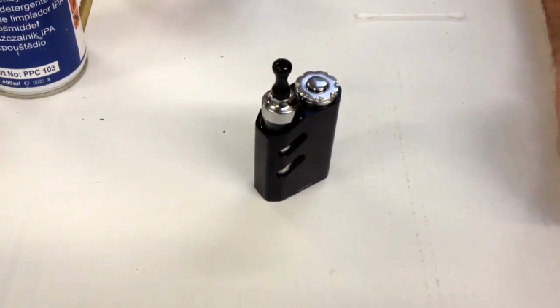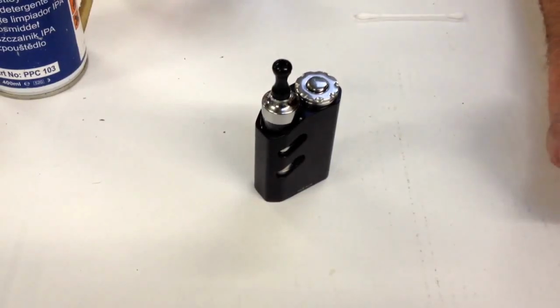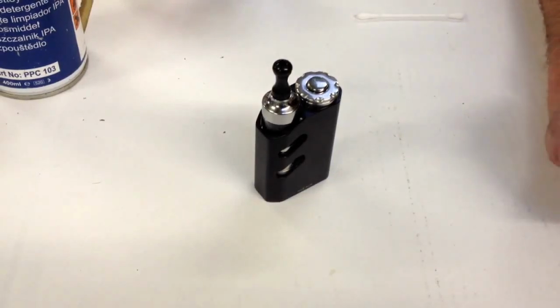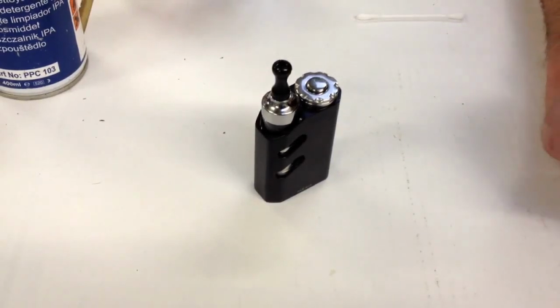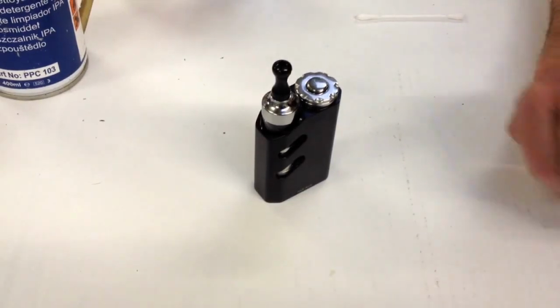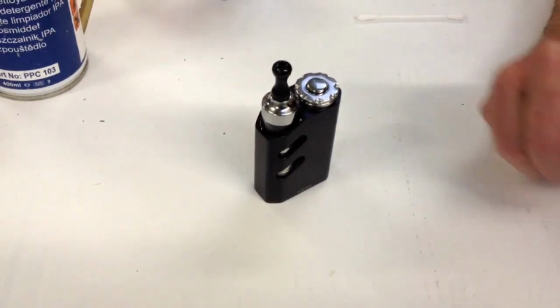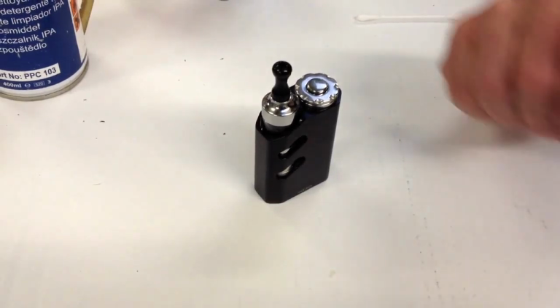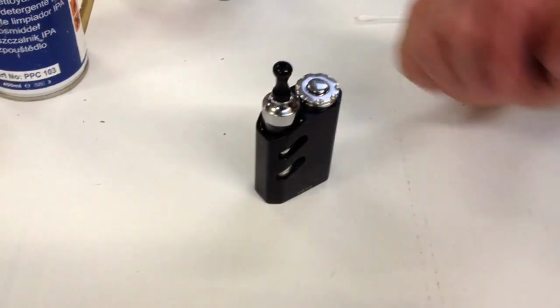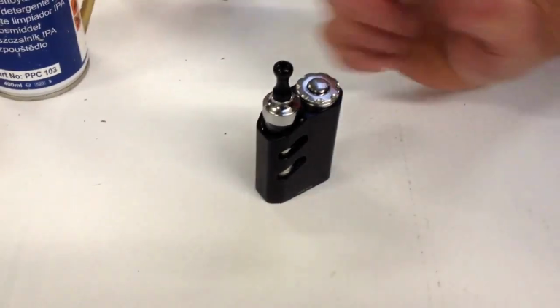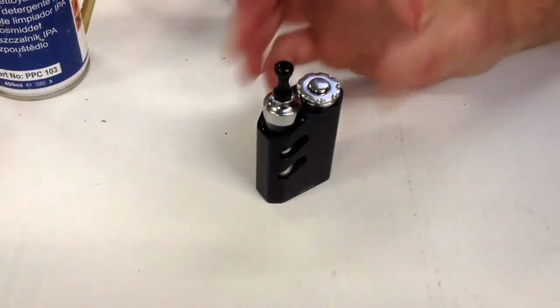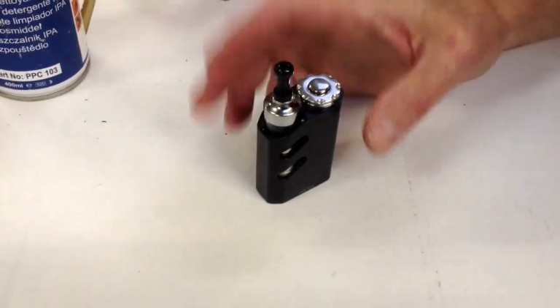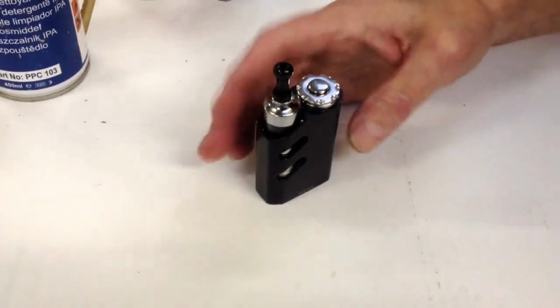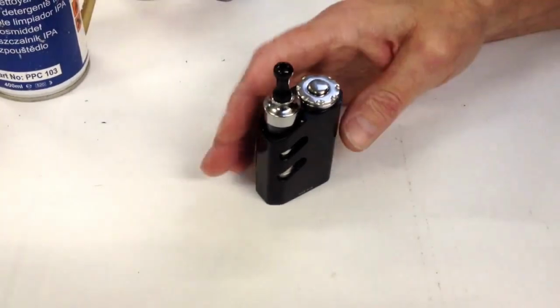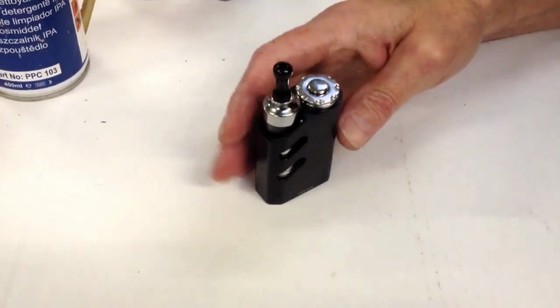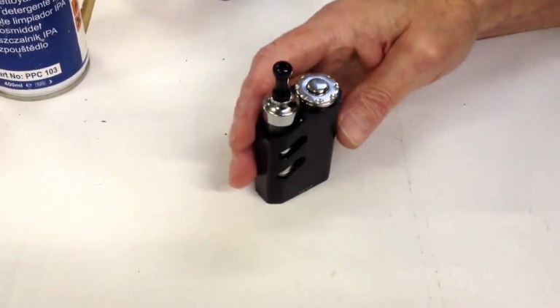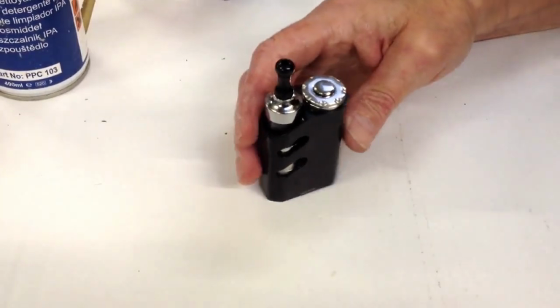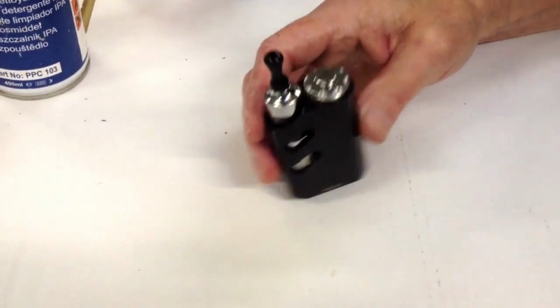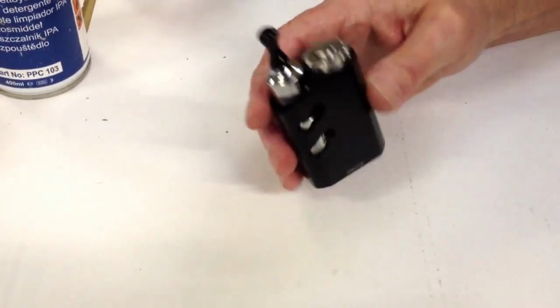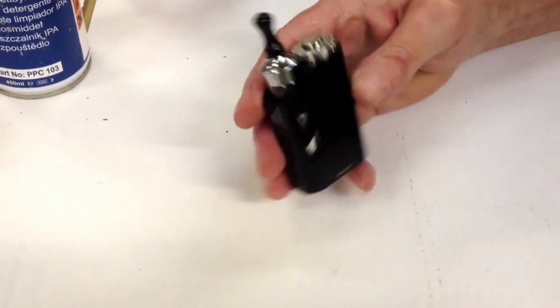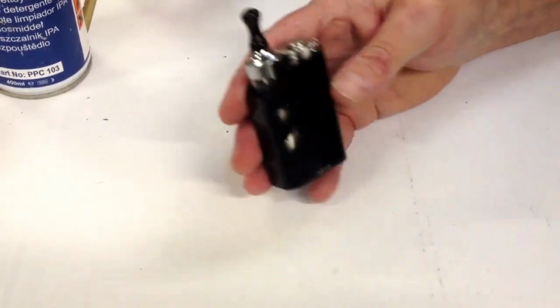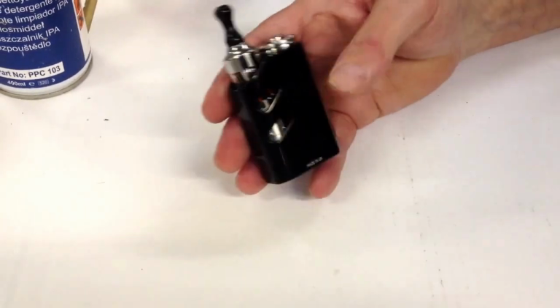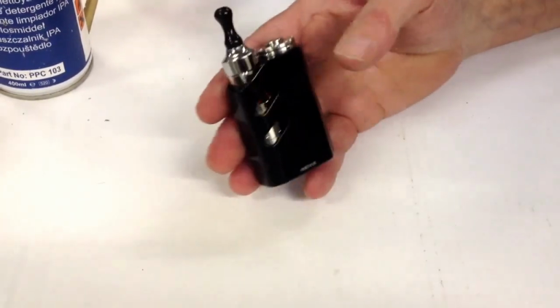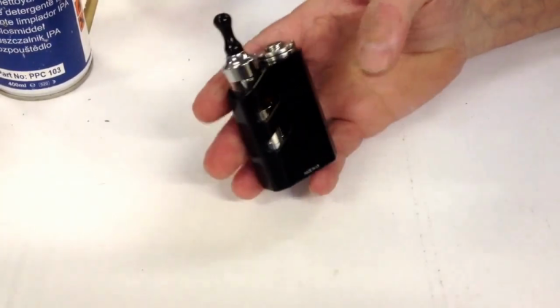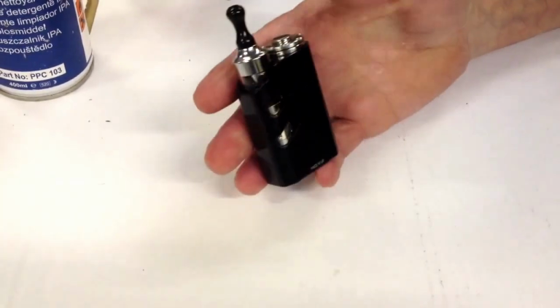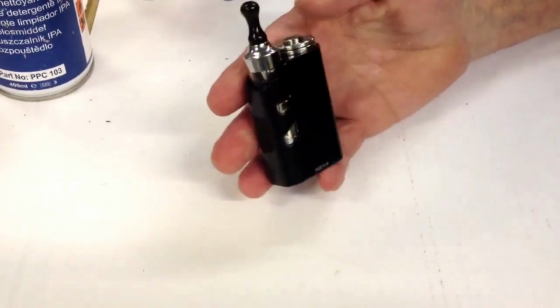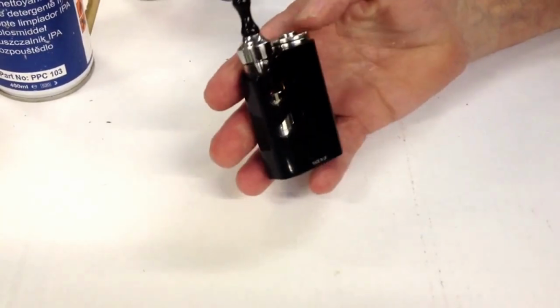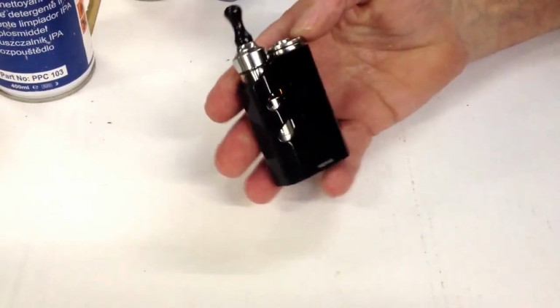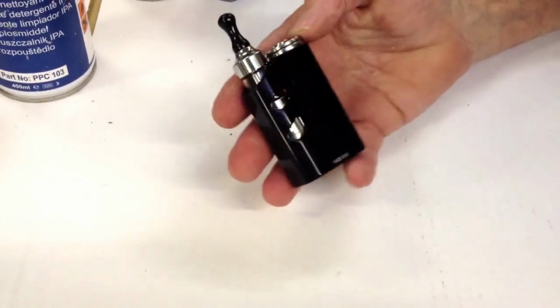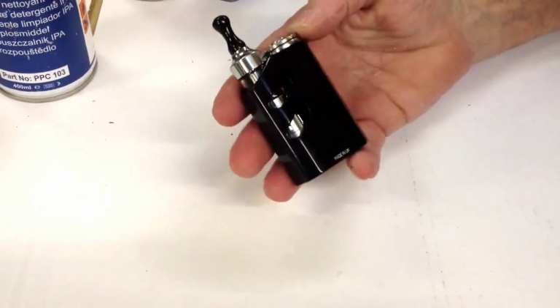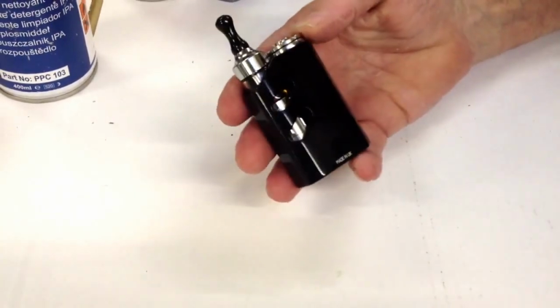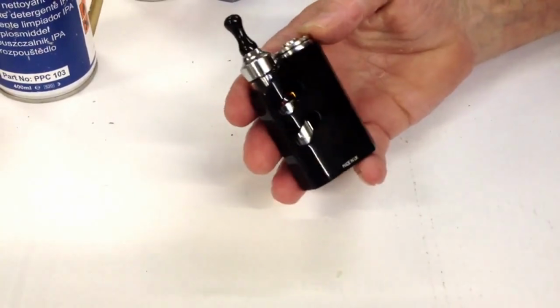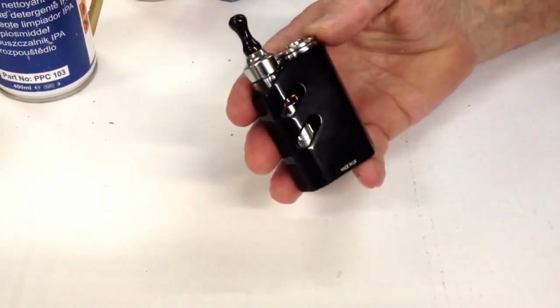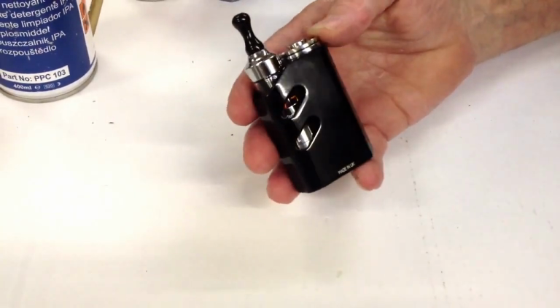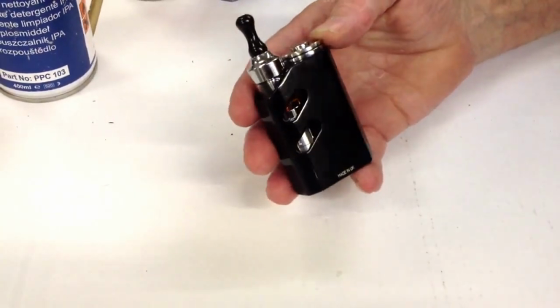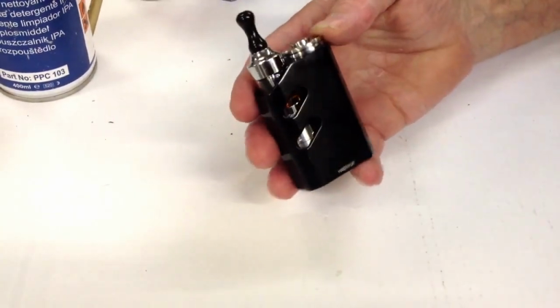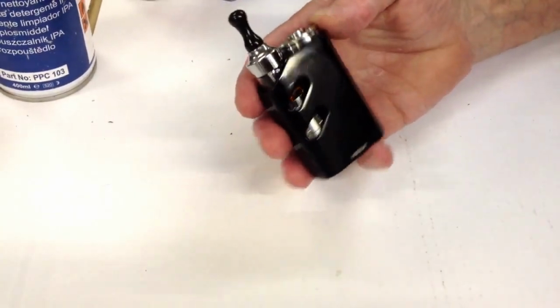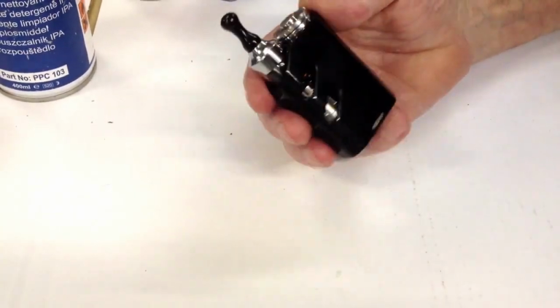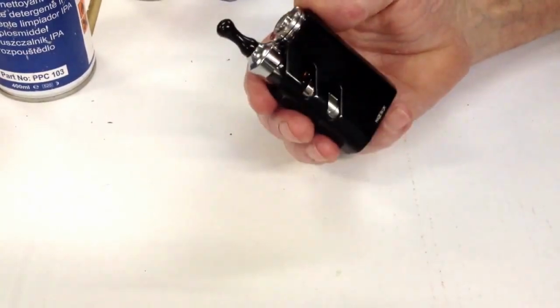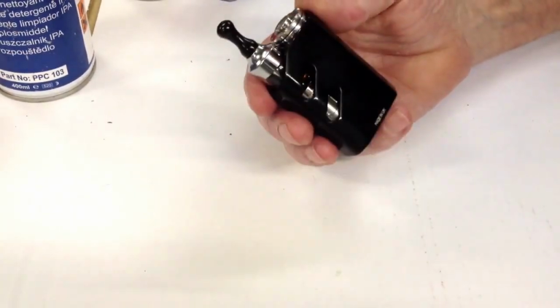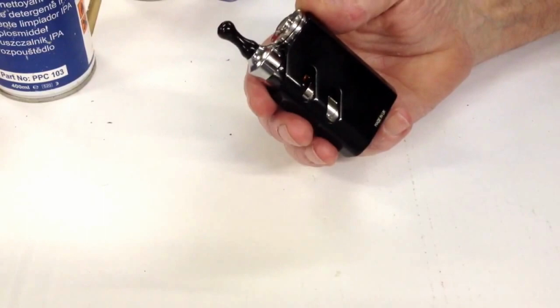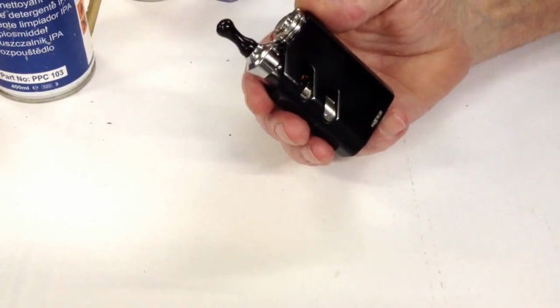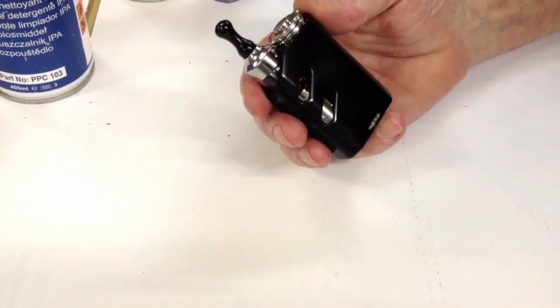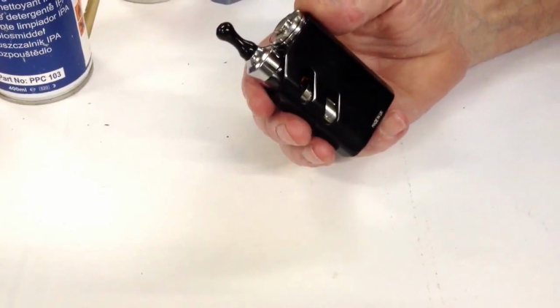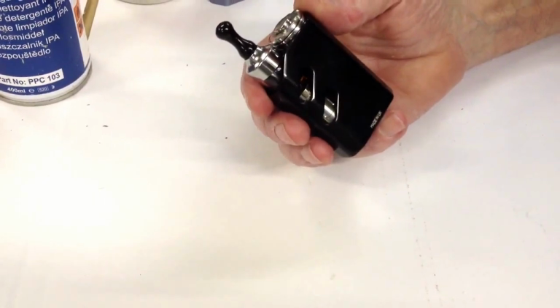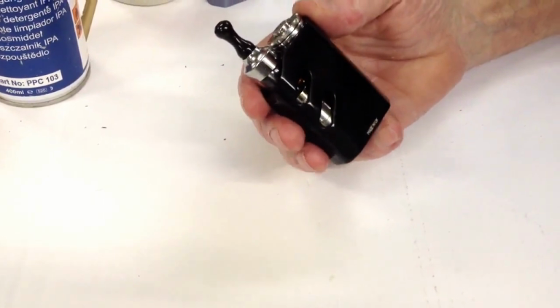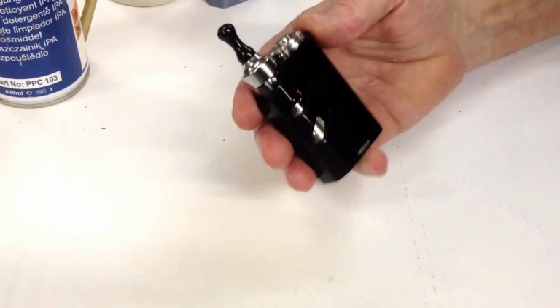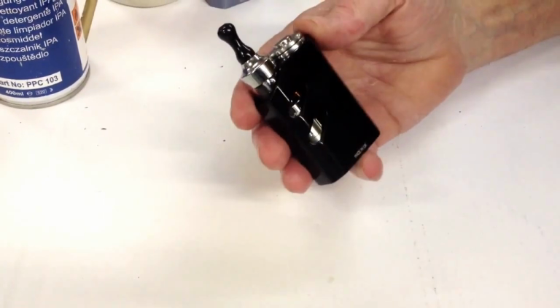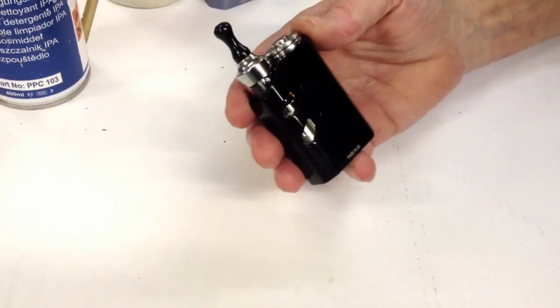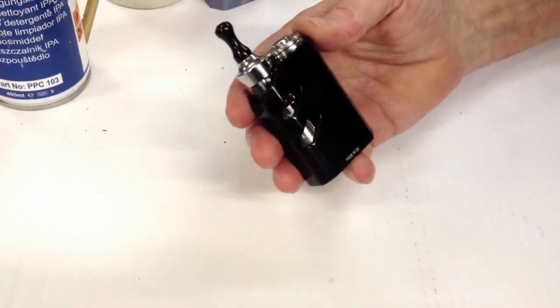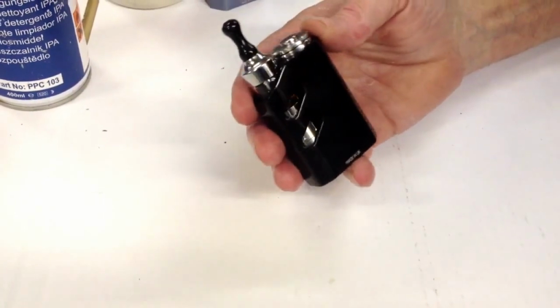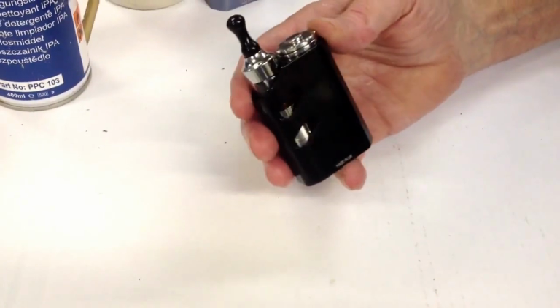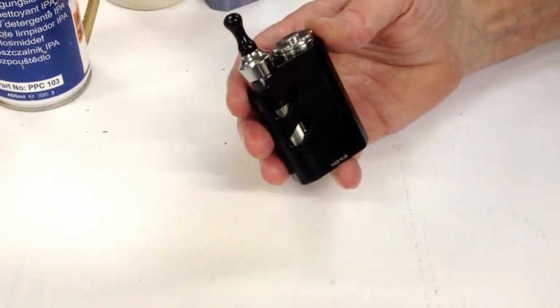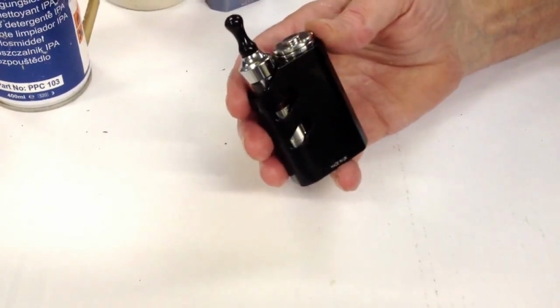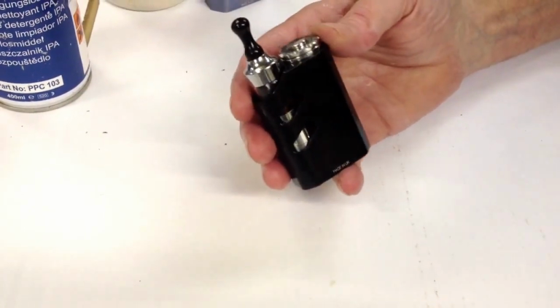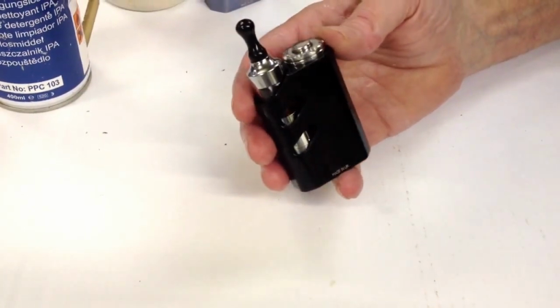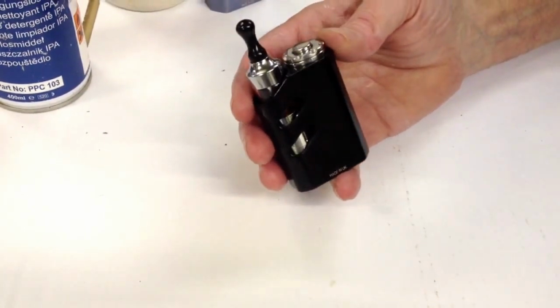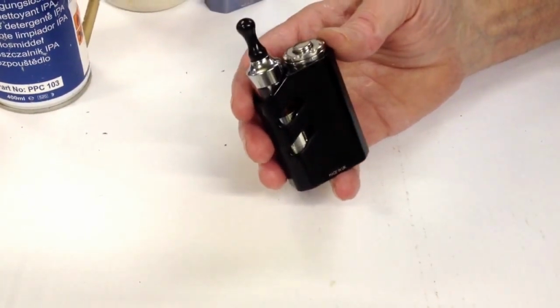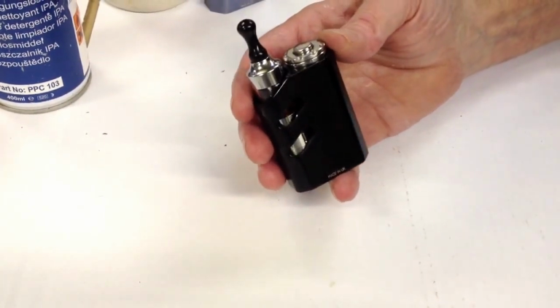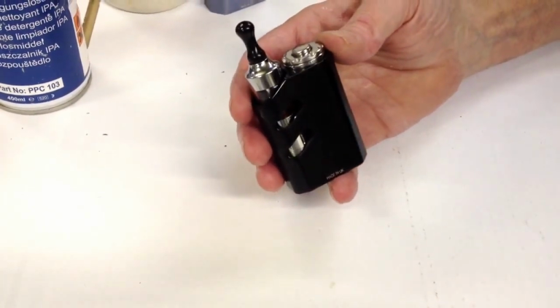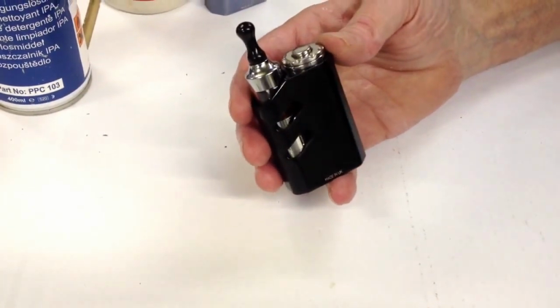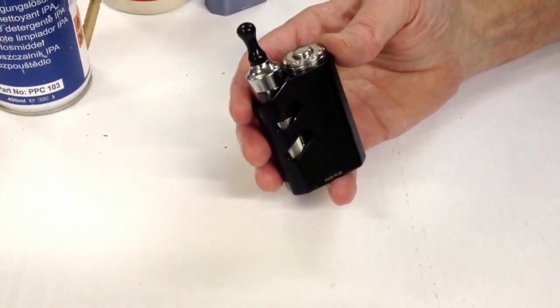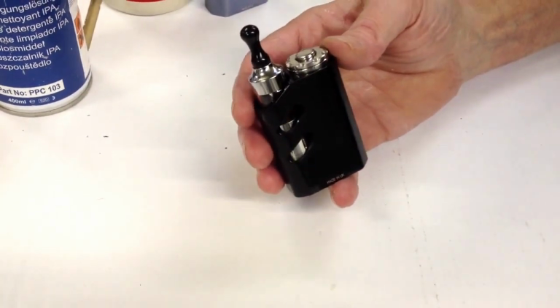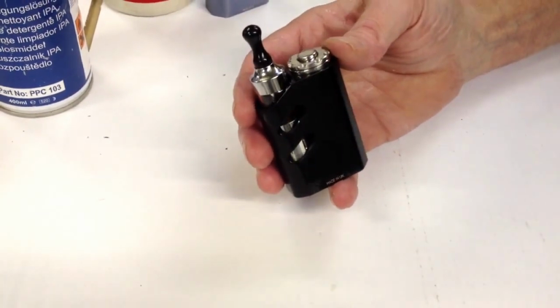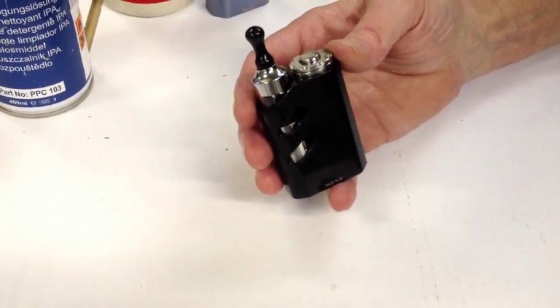Hi, so today I'm going to run you through just a bit of maintenance on the new V2 Gizmo locking button.